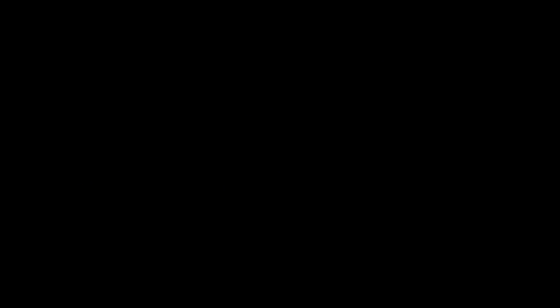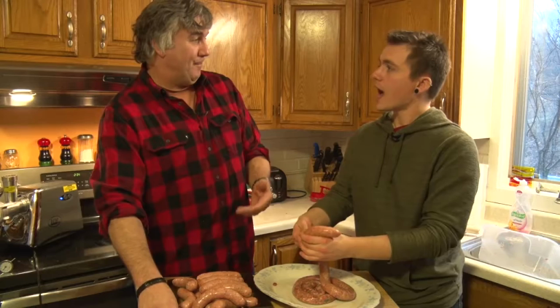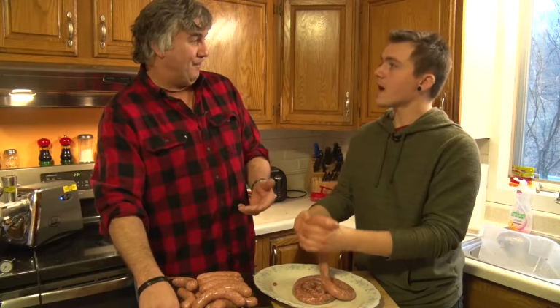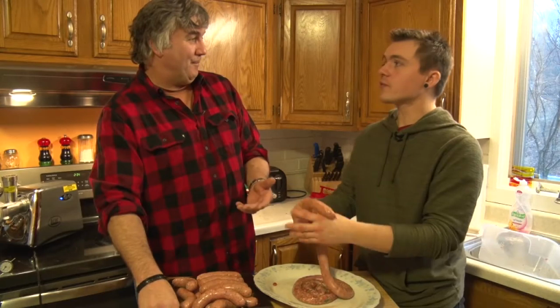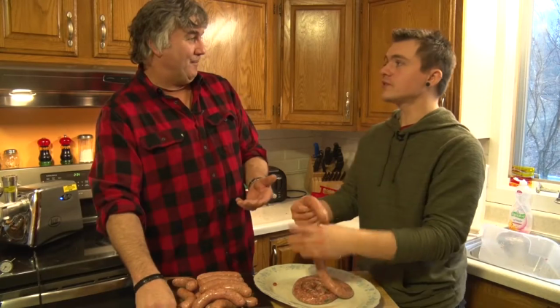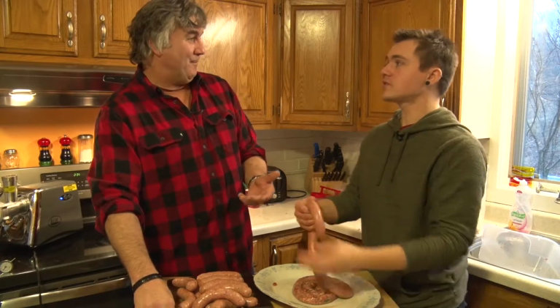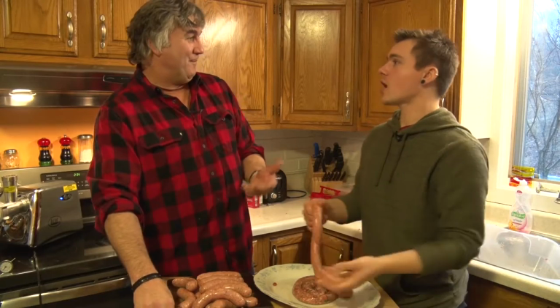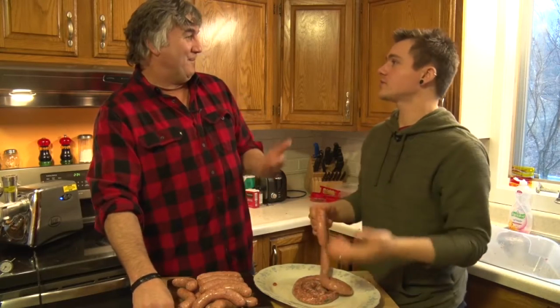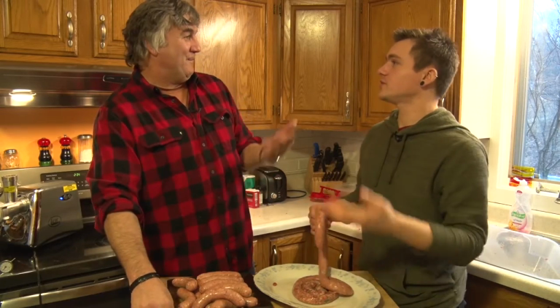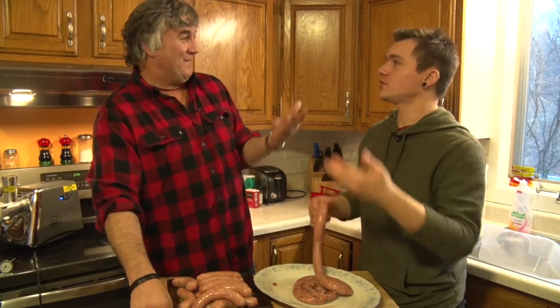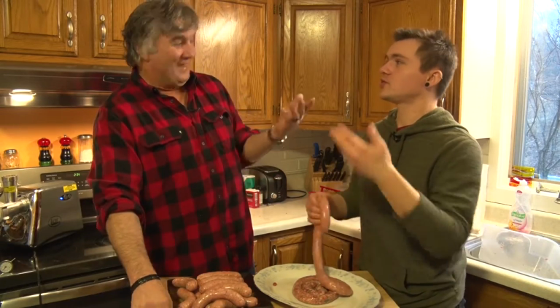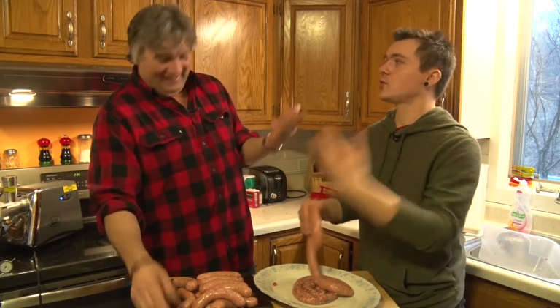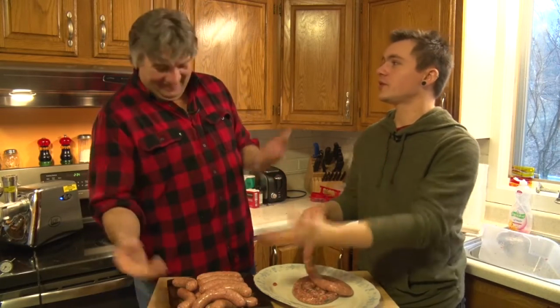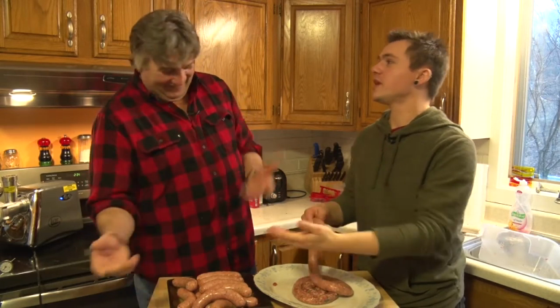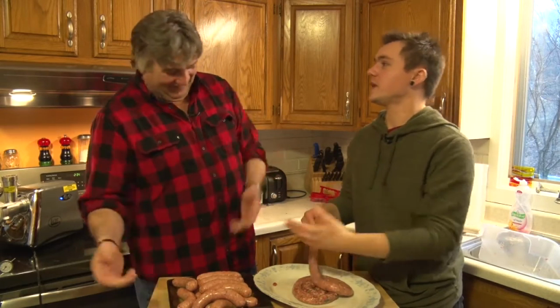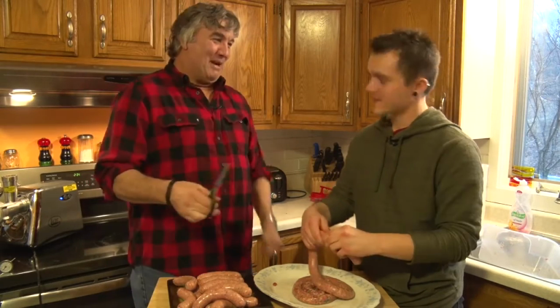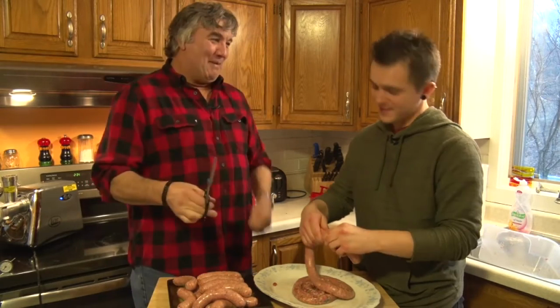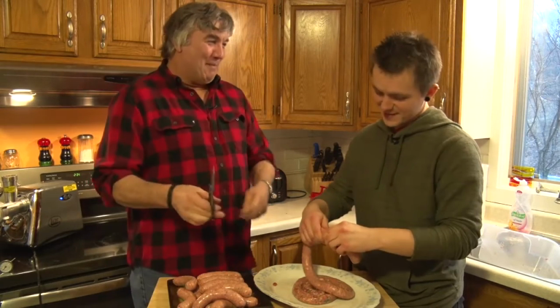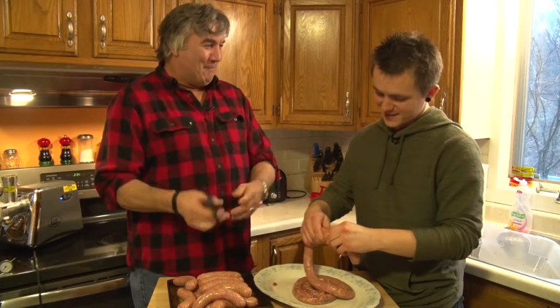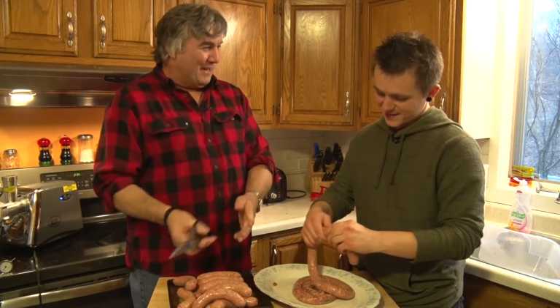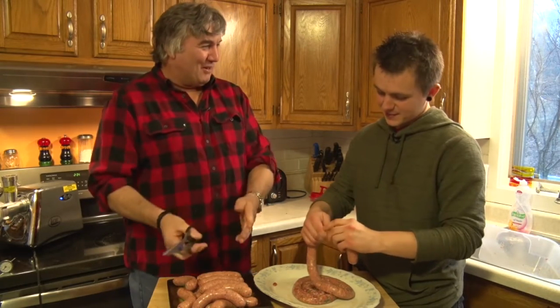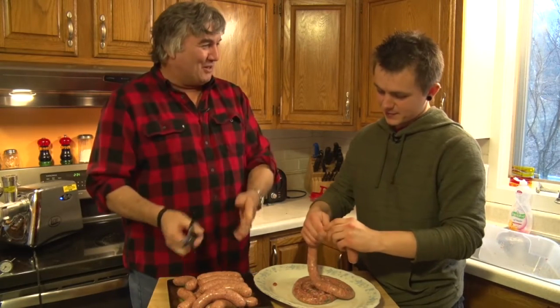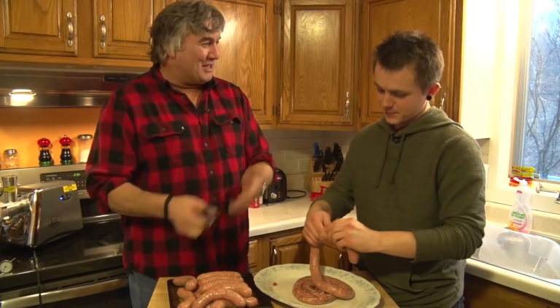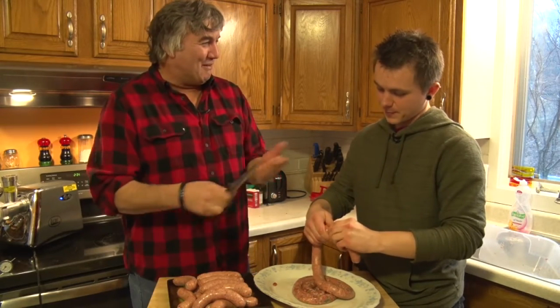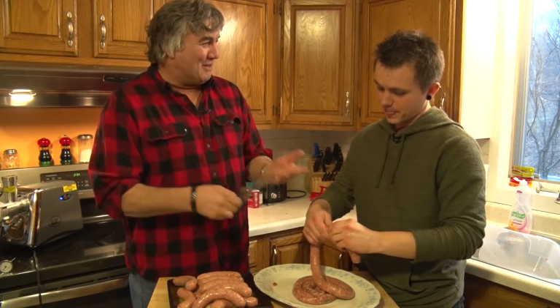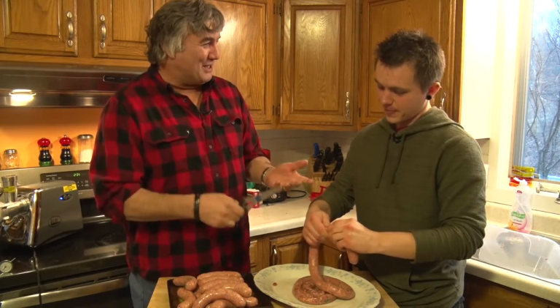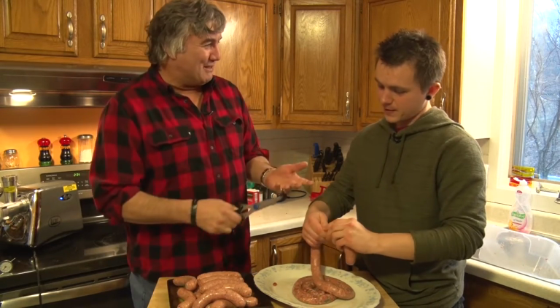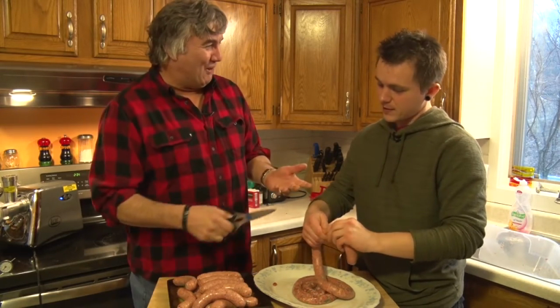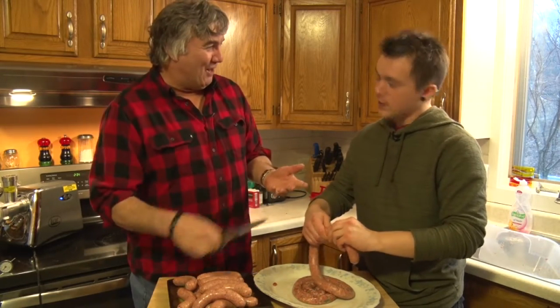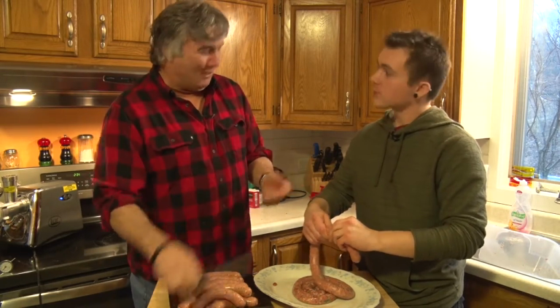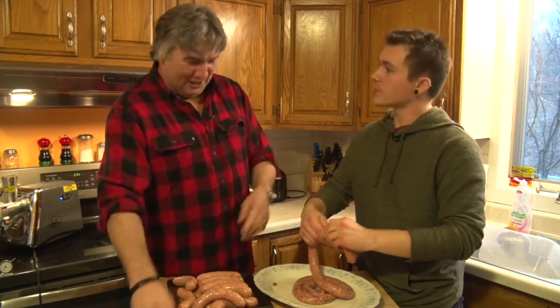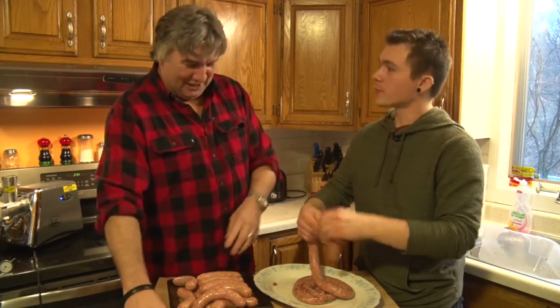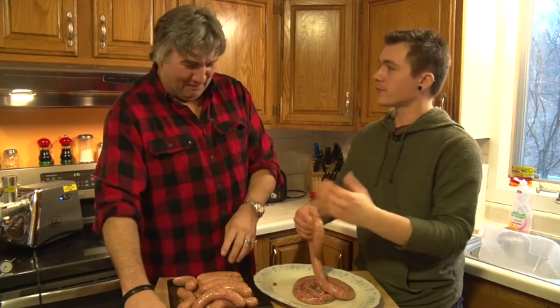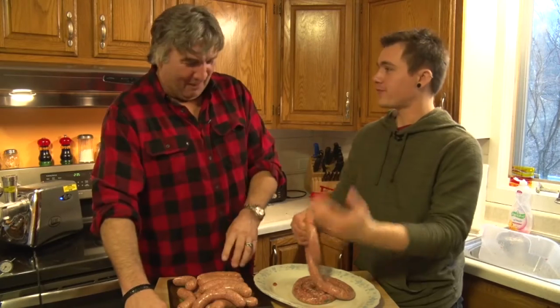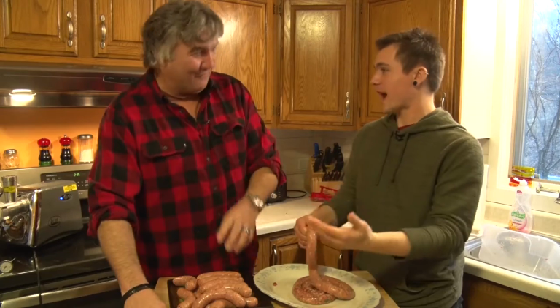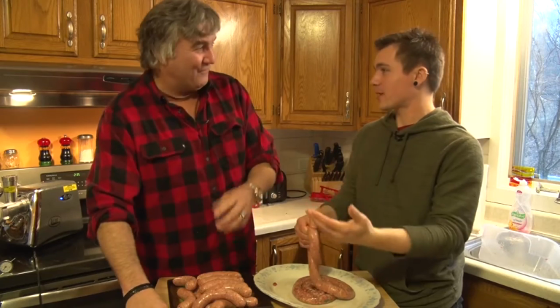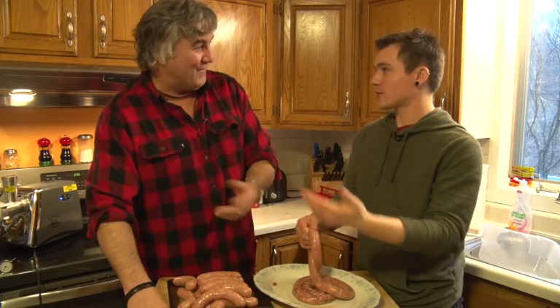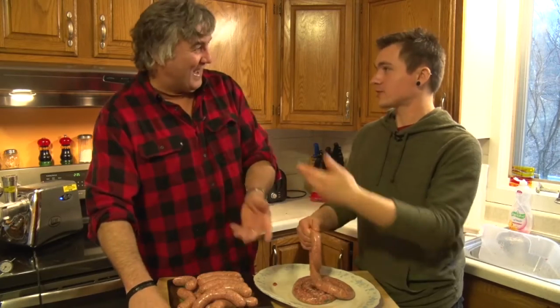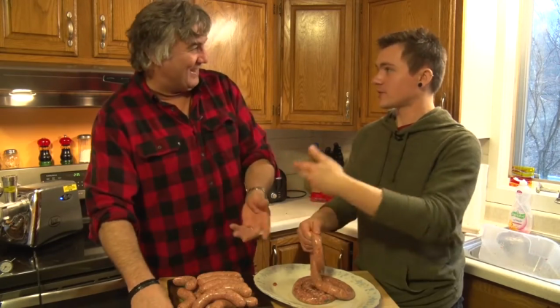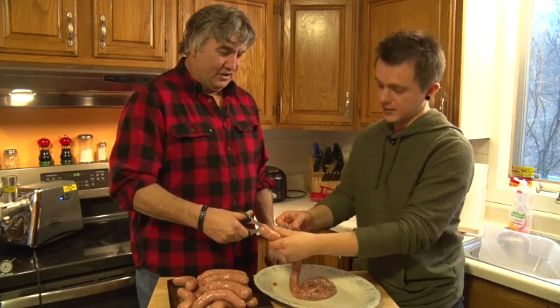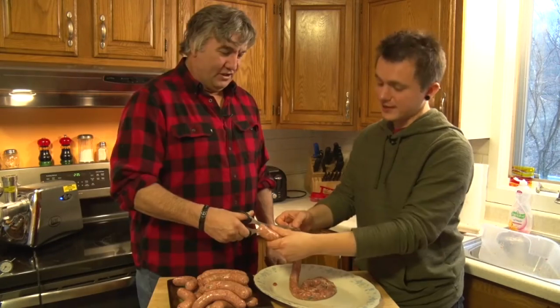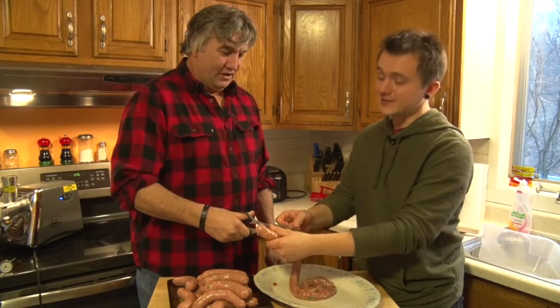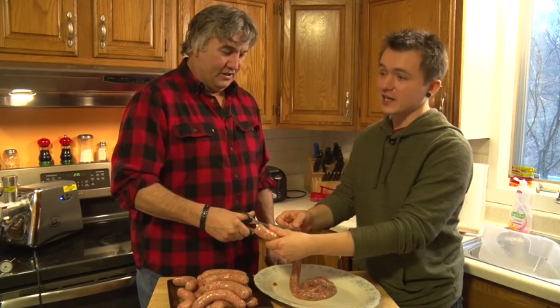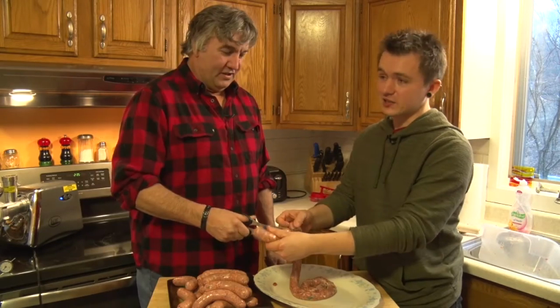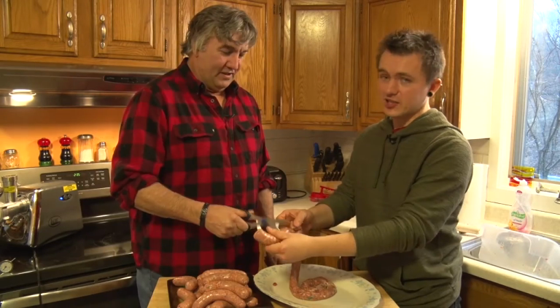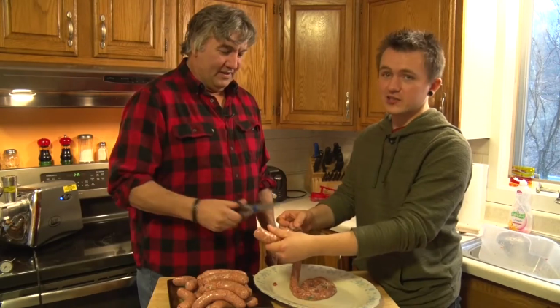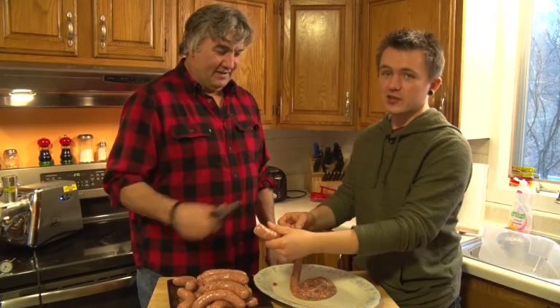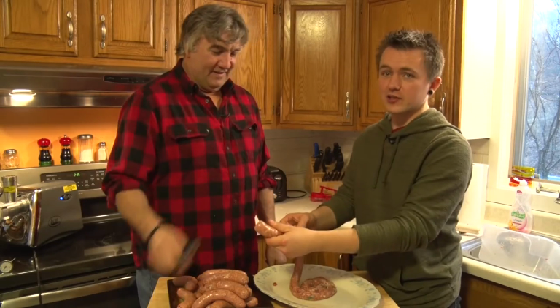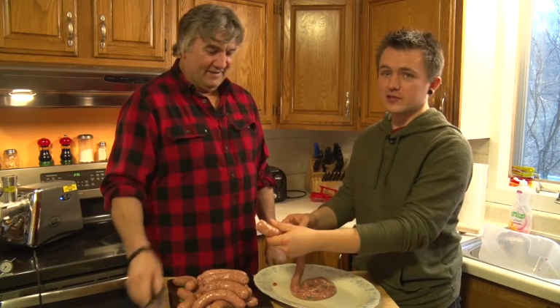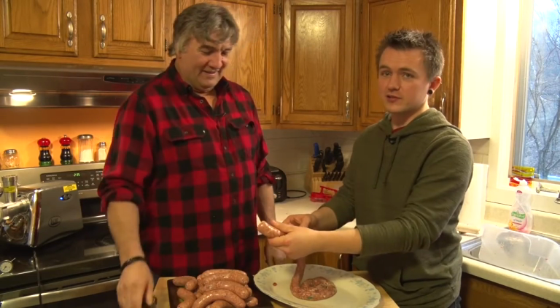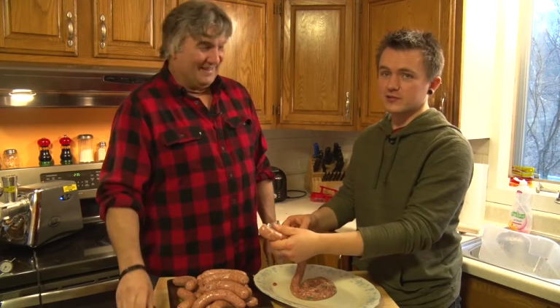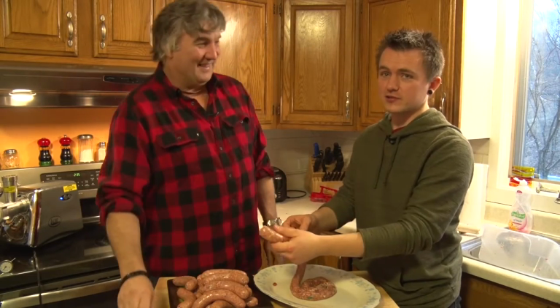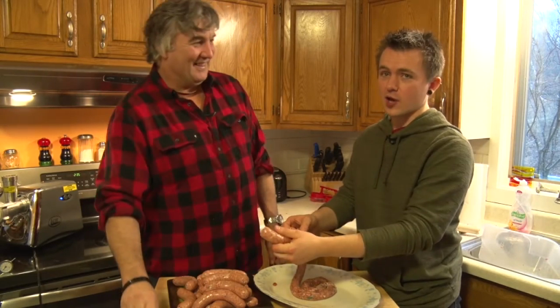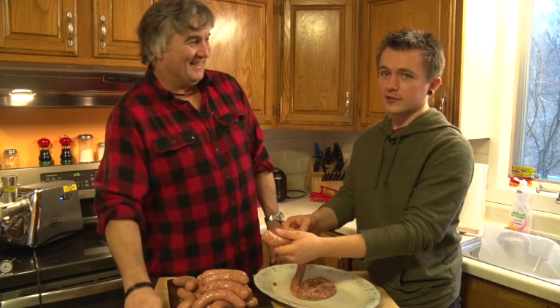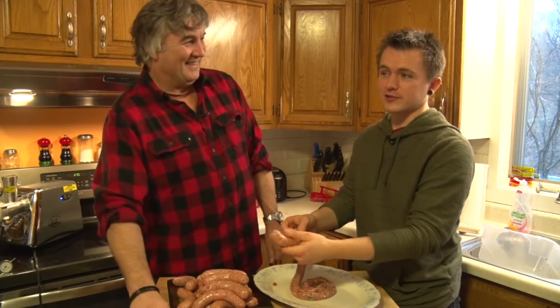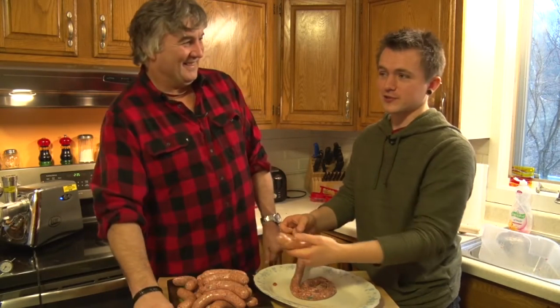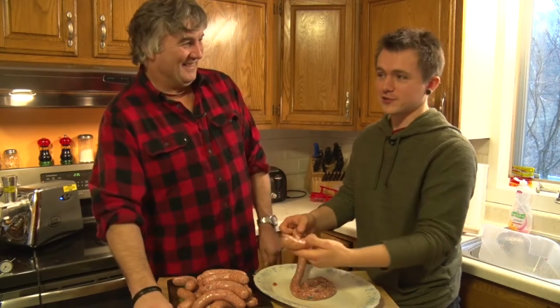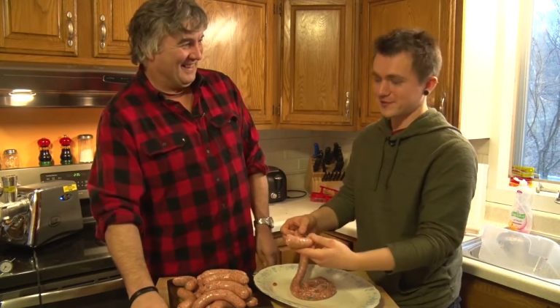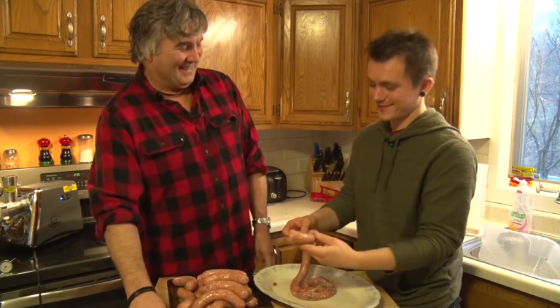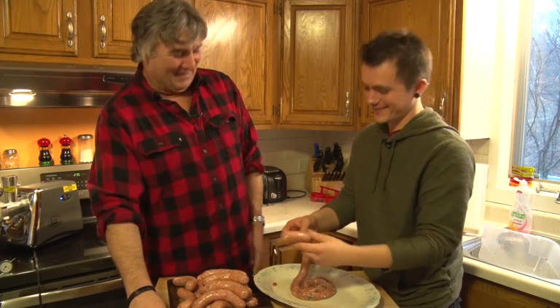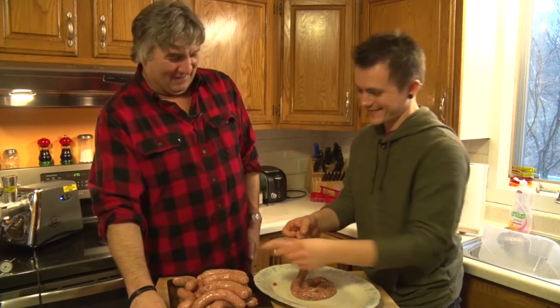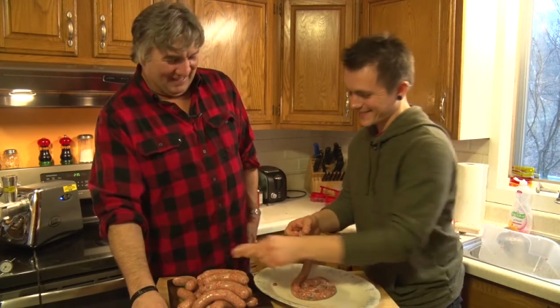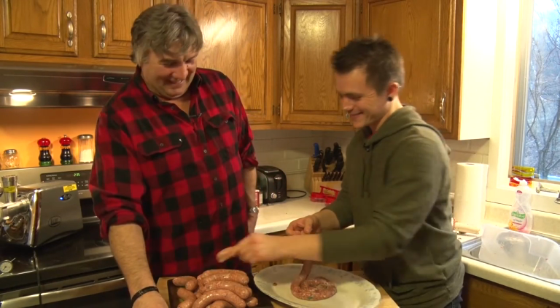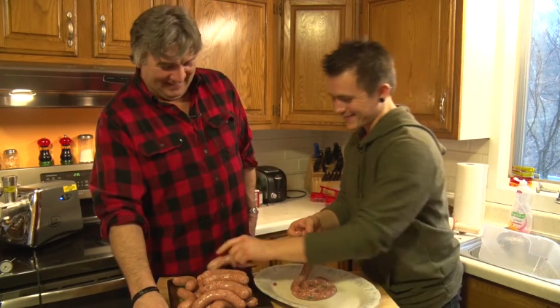Every sausage is unique. Some are bigger, some are smaller, some are fatter. Addicted to the sausage. Yes, I'm addicted.